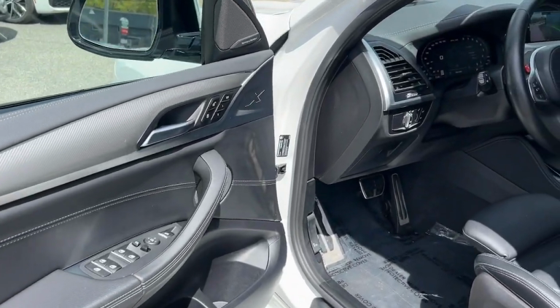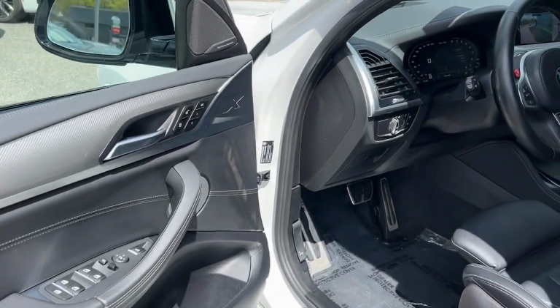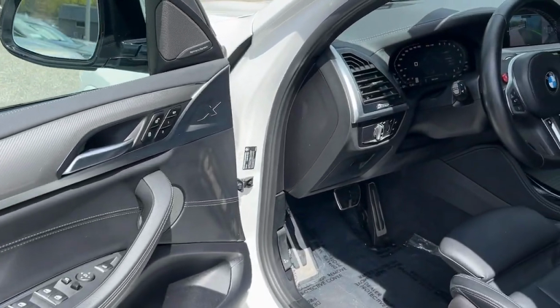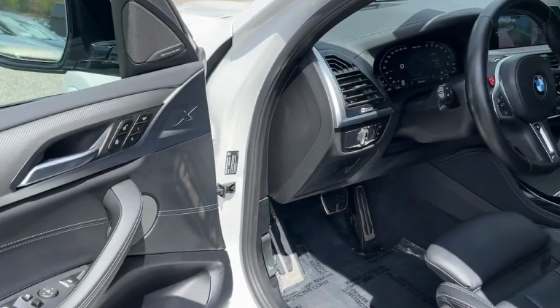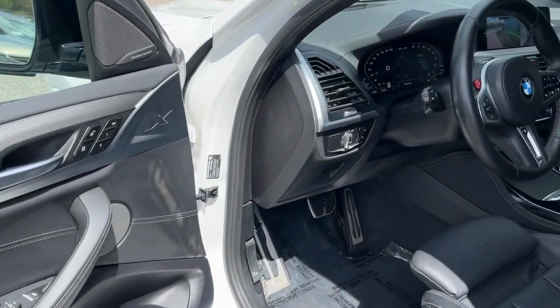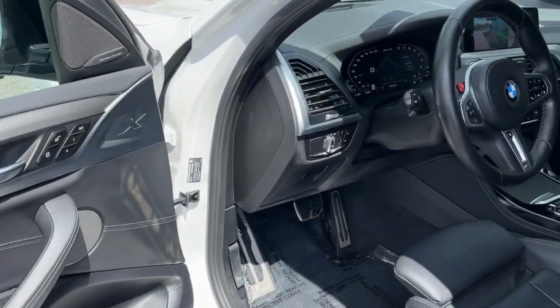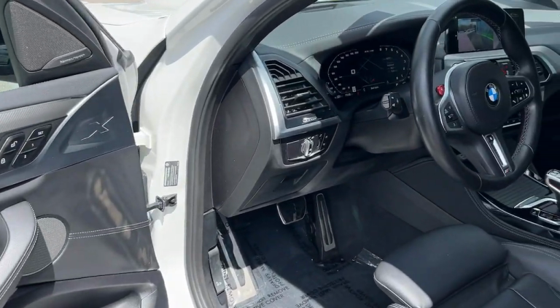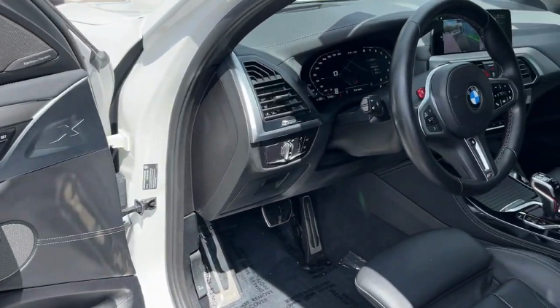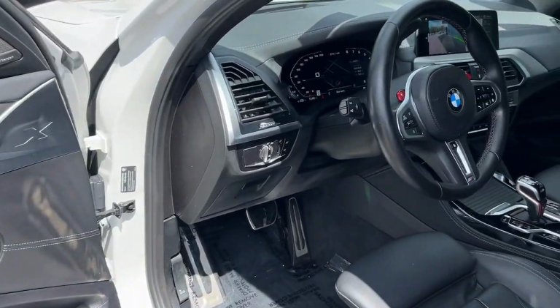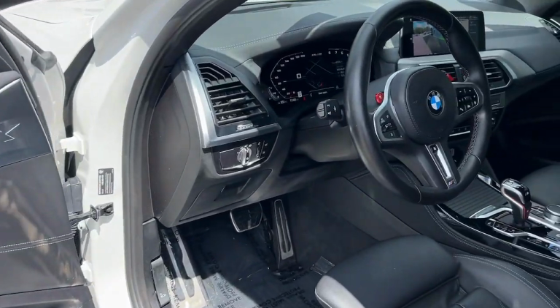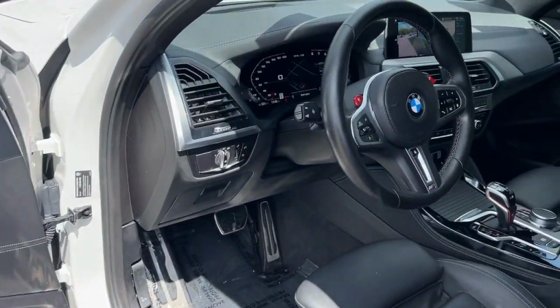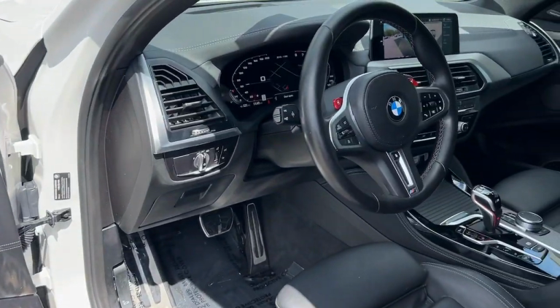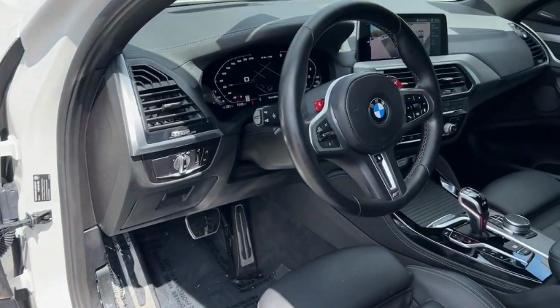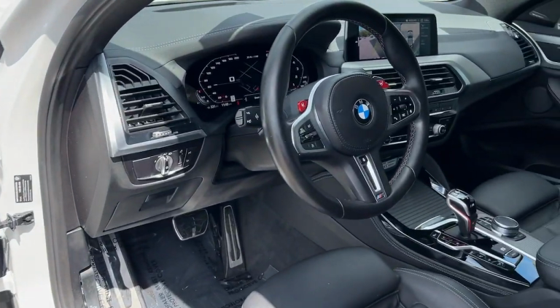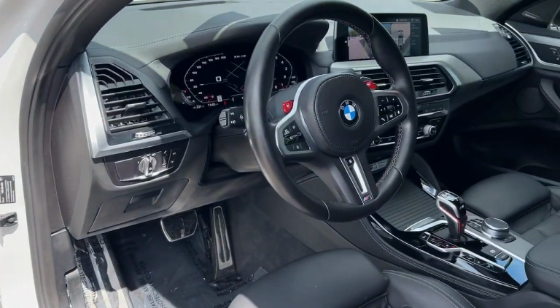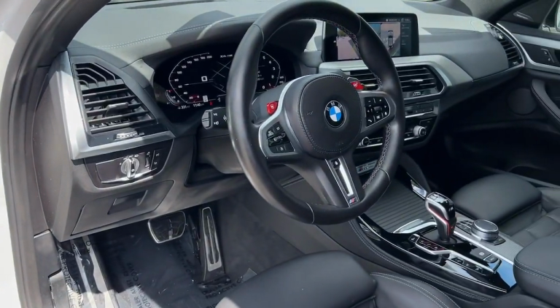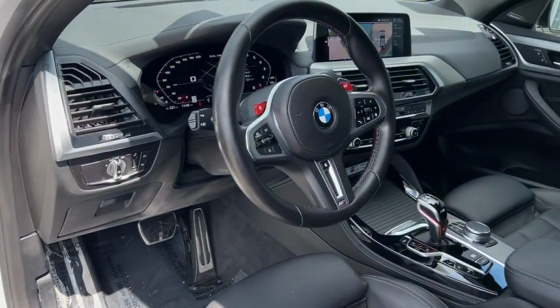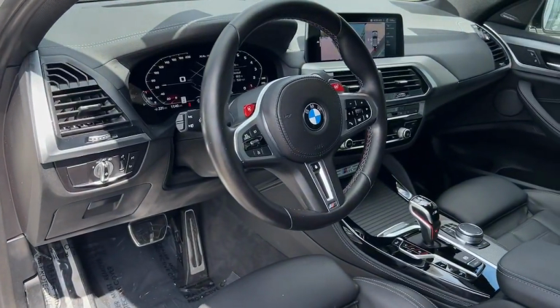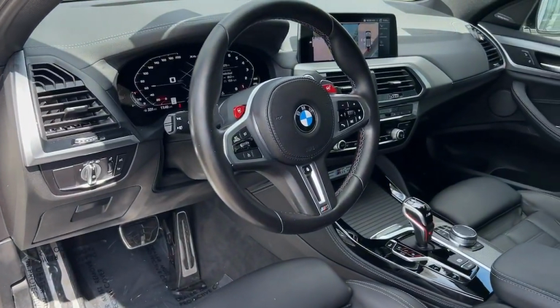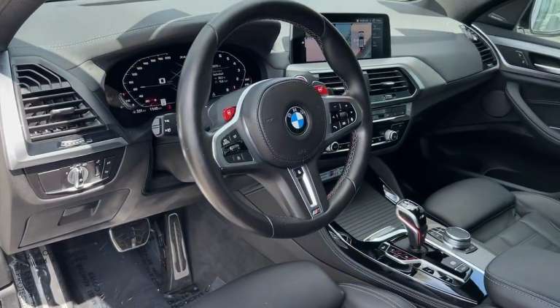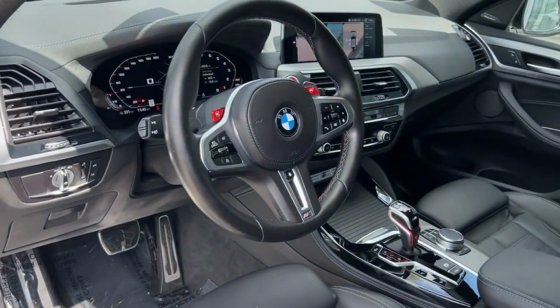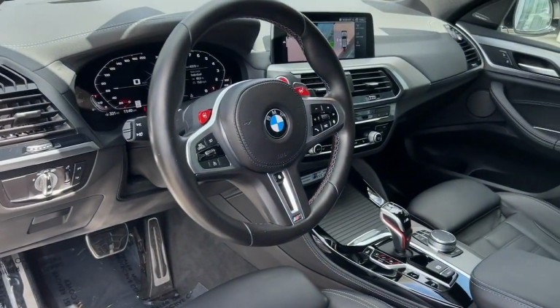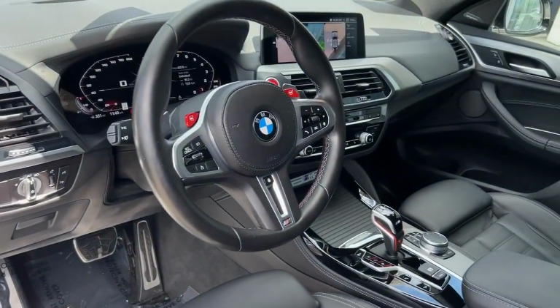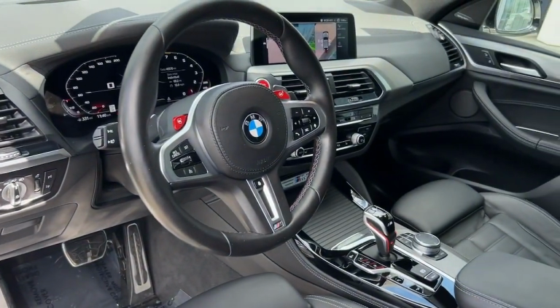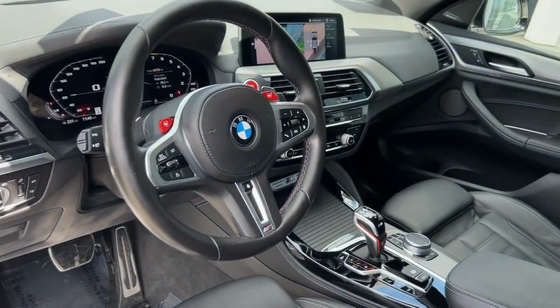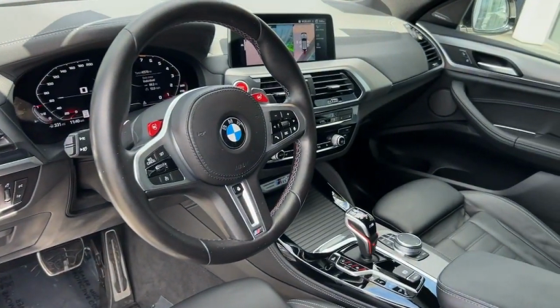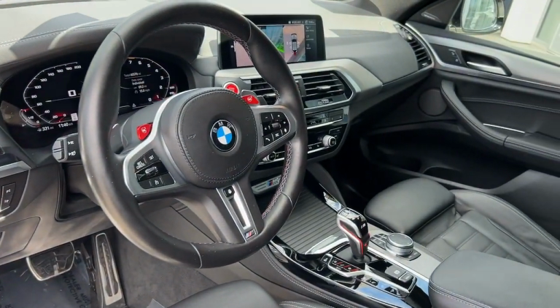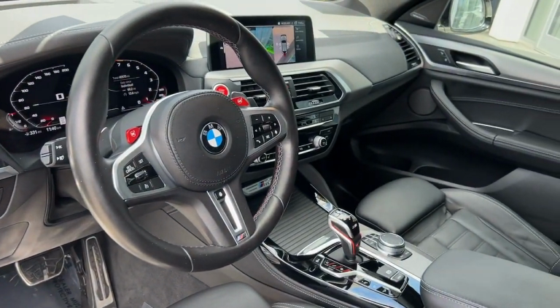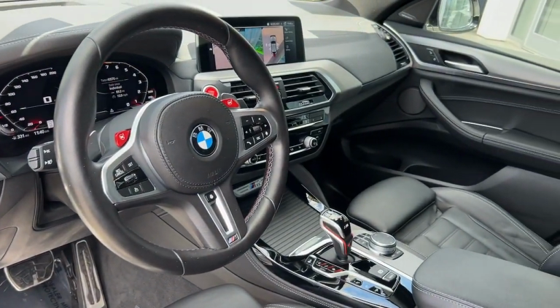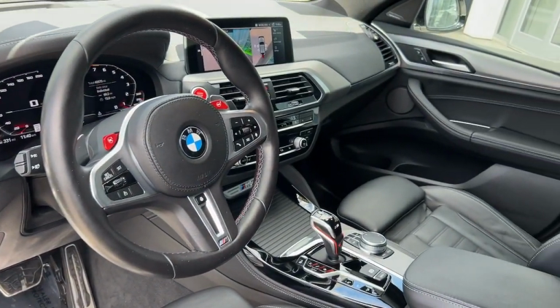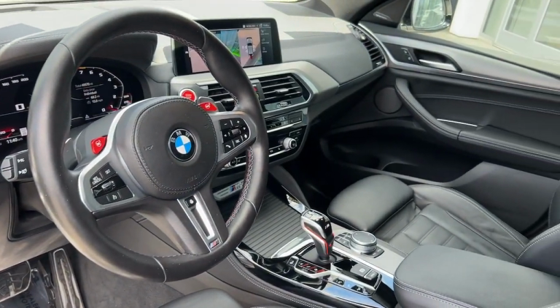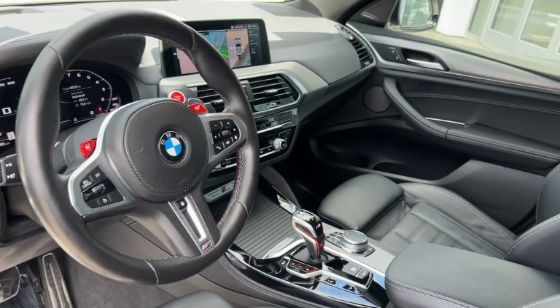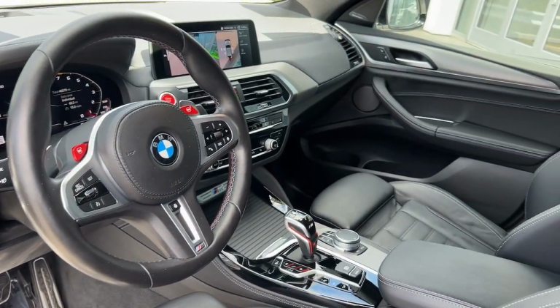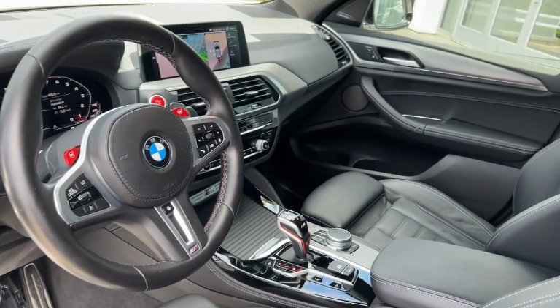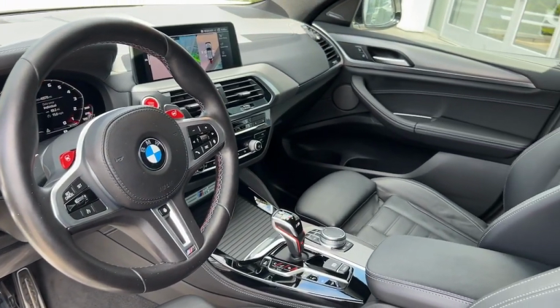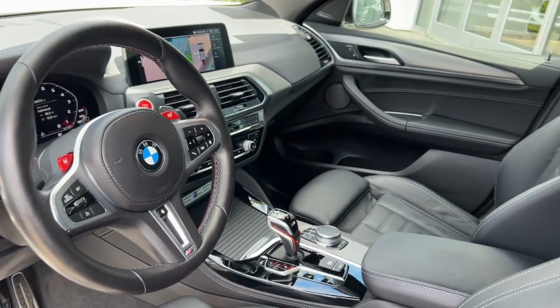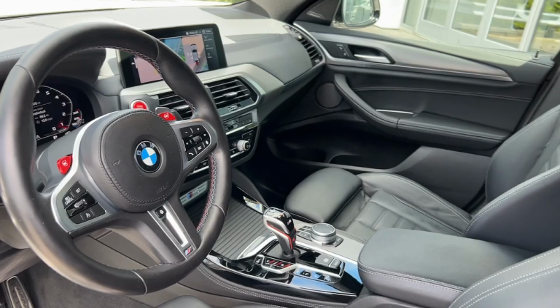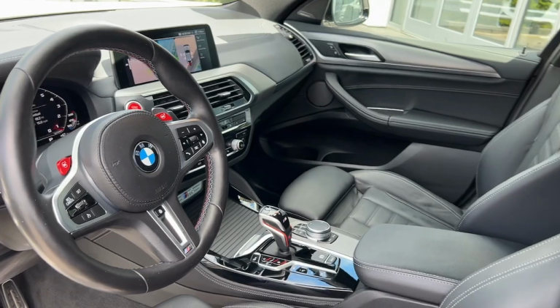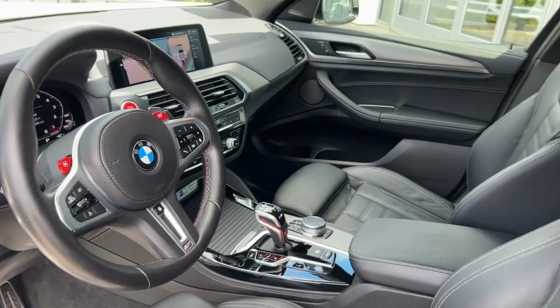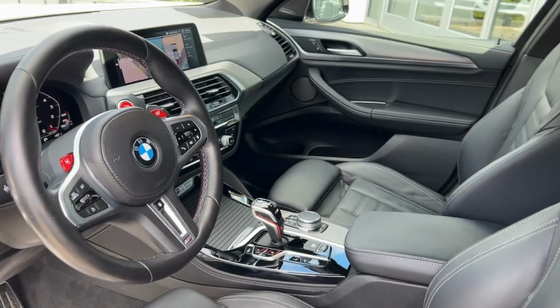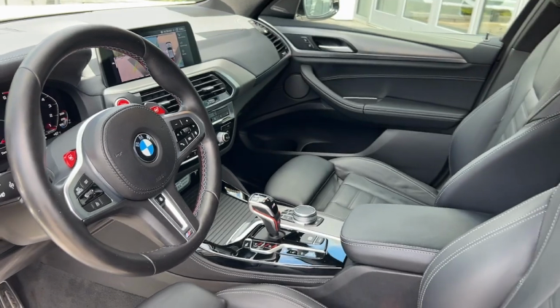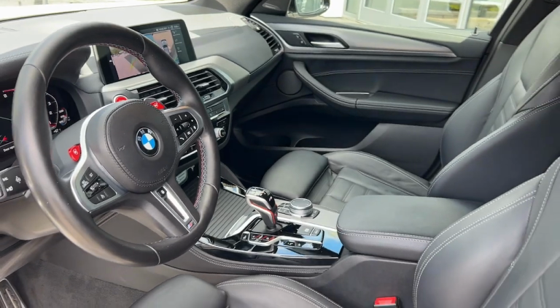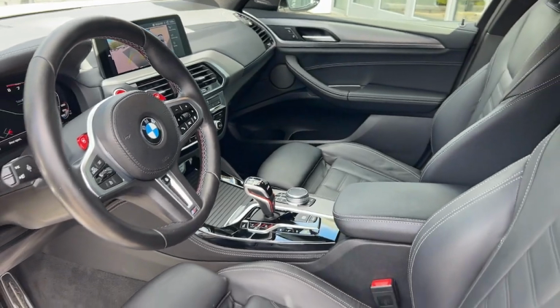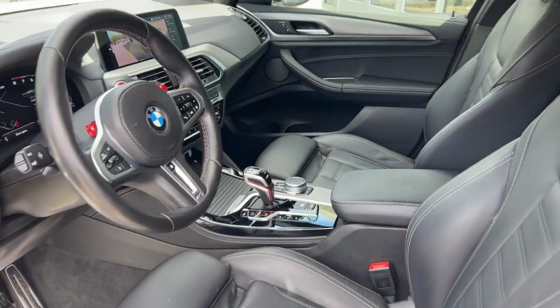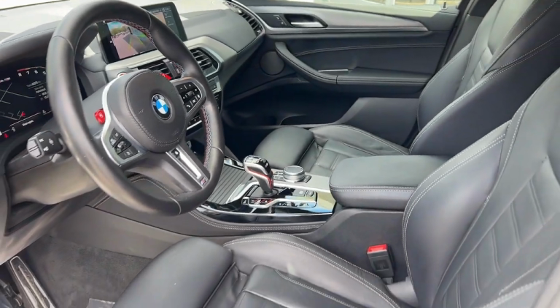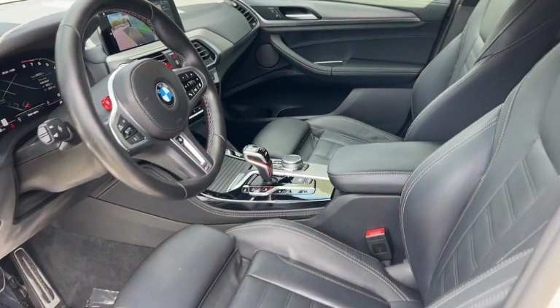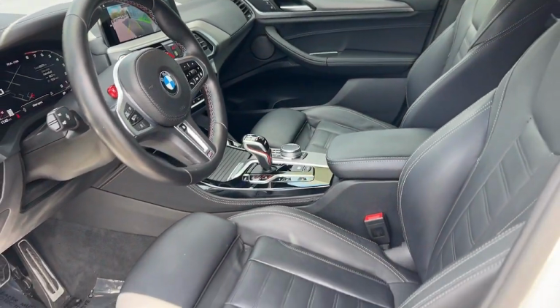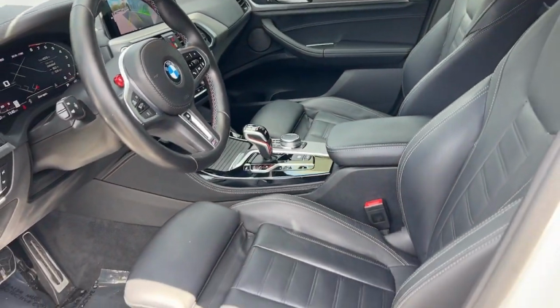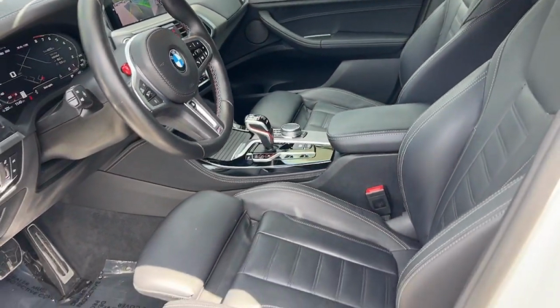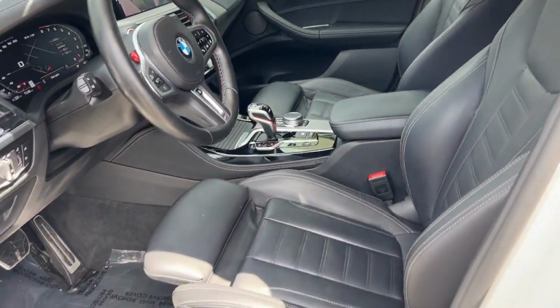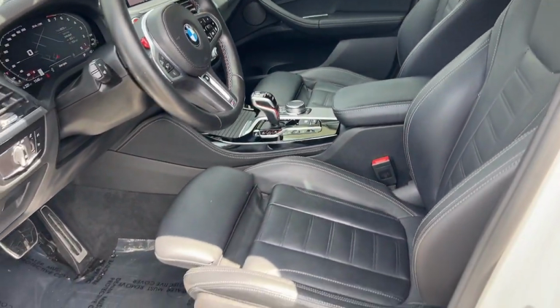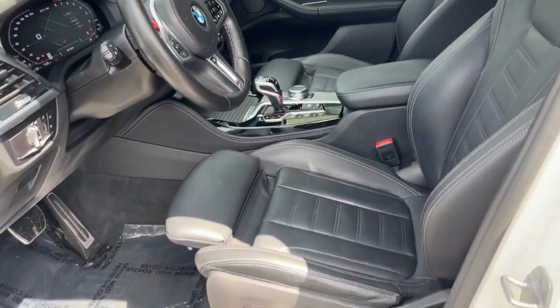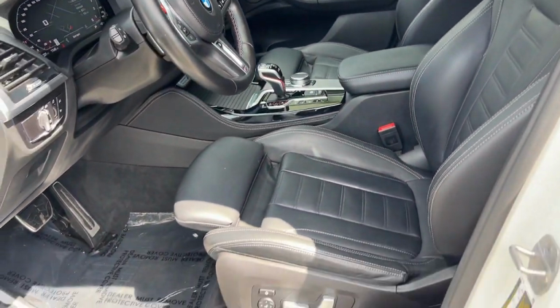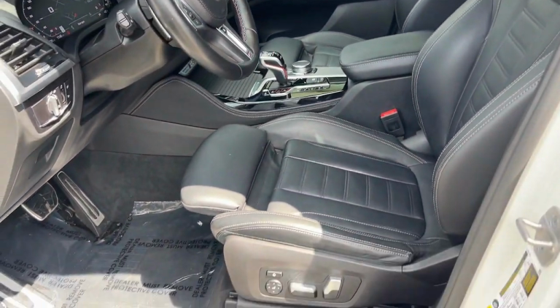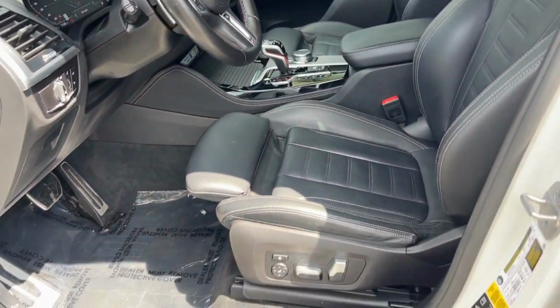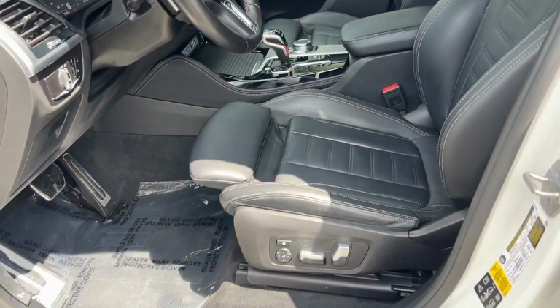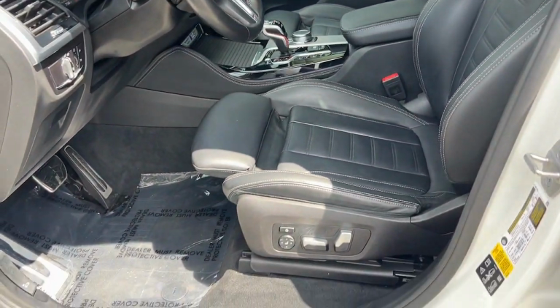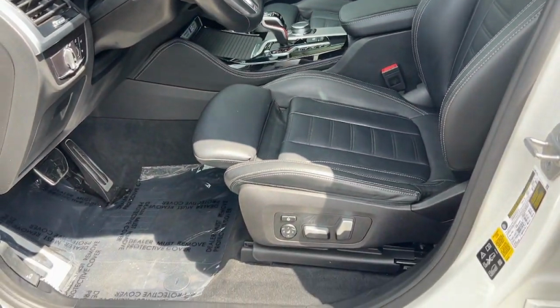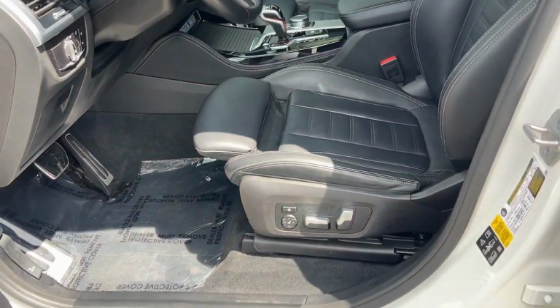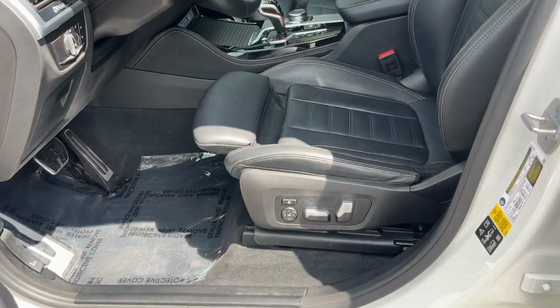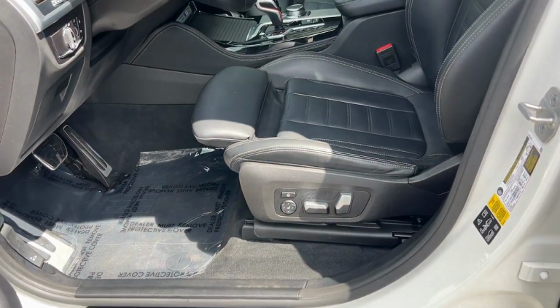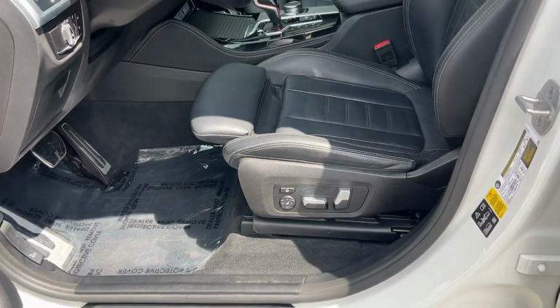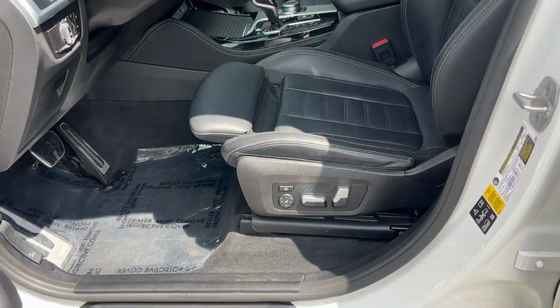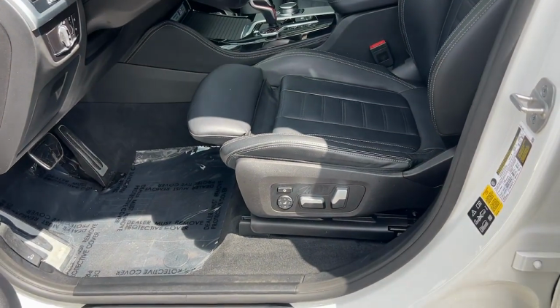Take the seat of power. Experience the thrill only an exceptional automobile can impart. Drive the X4.